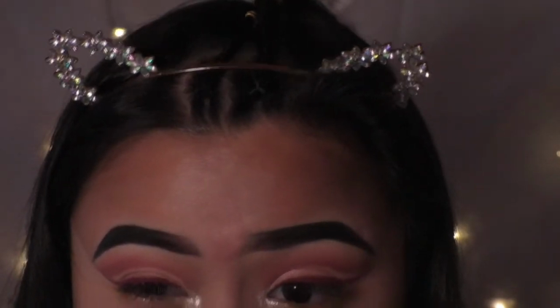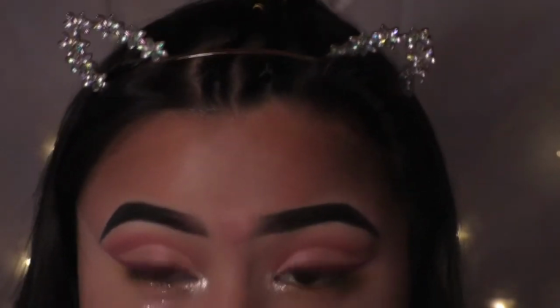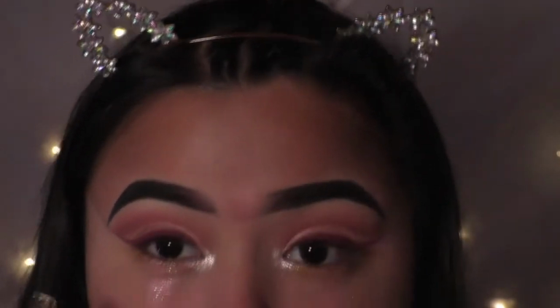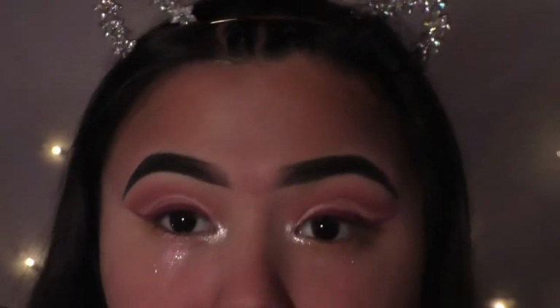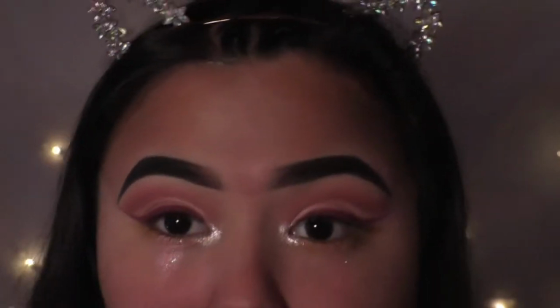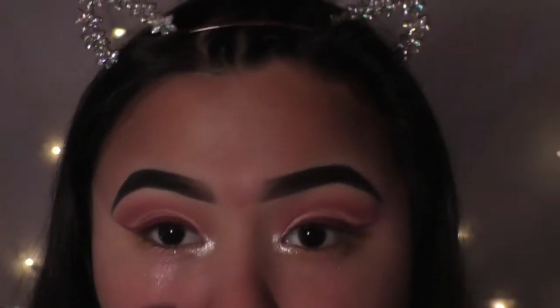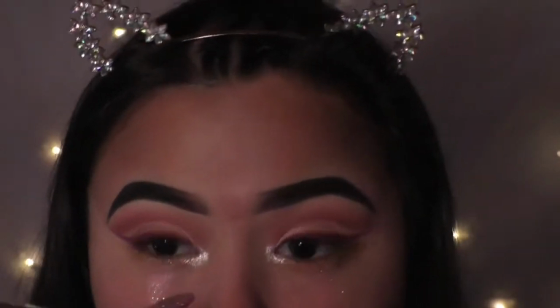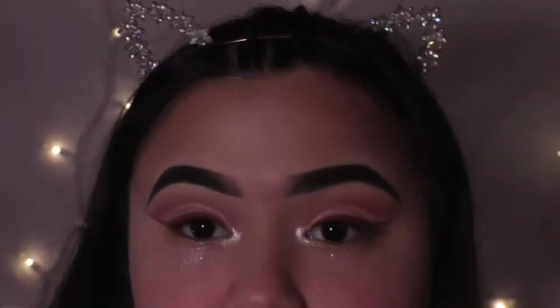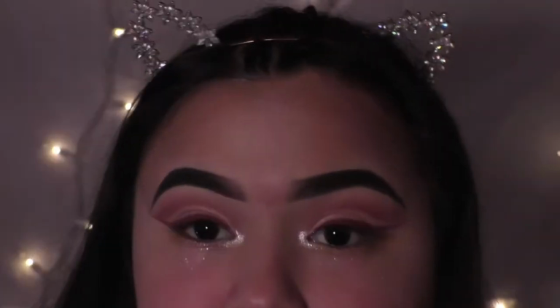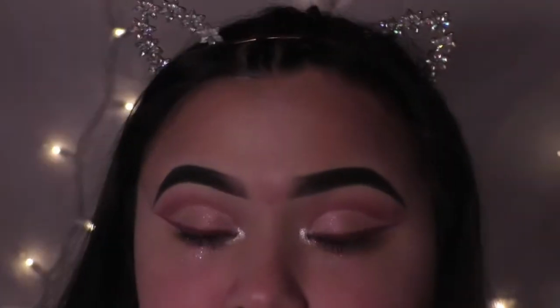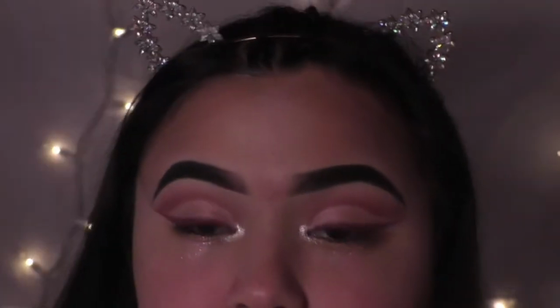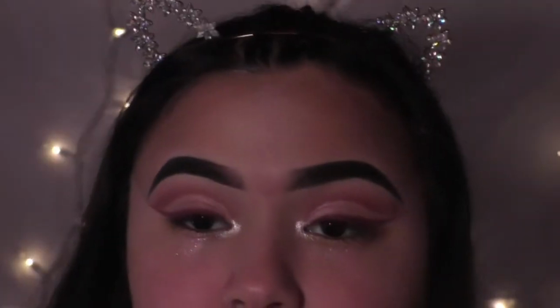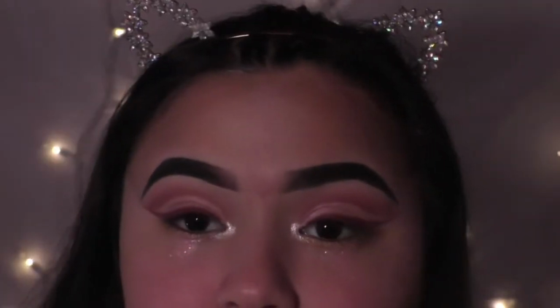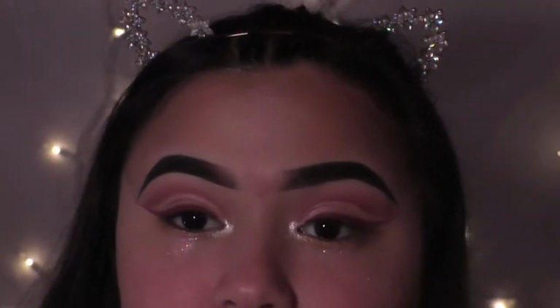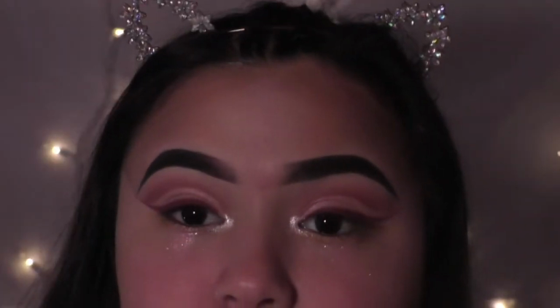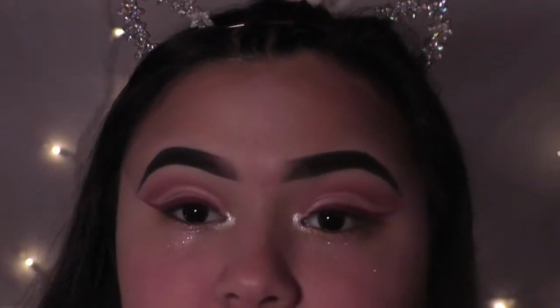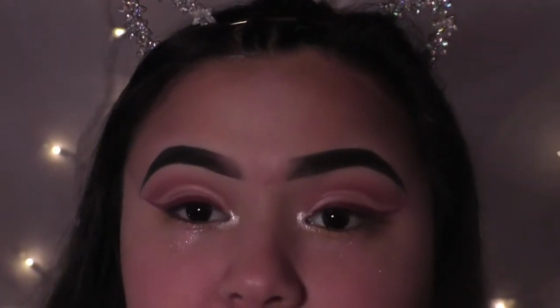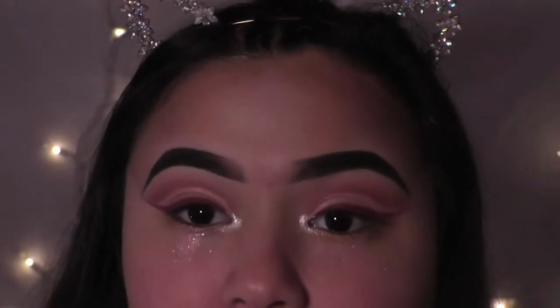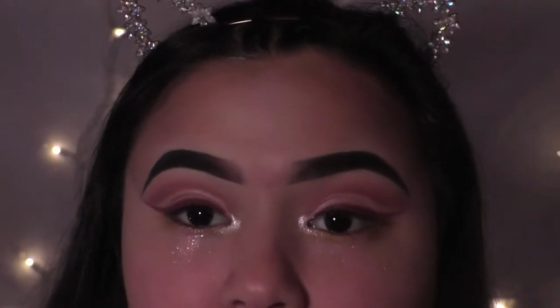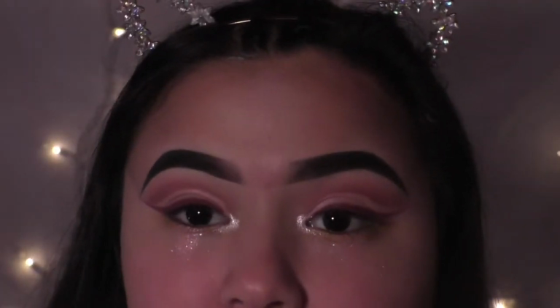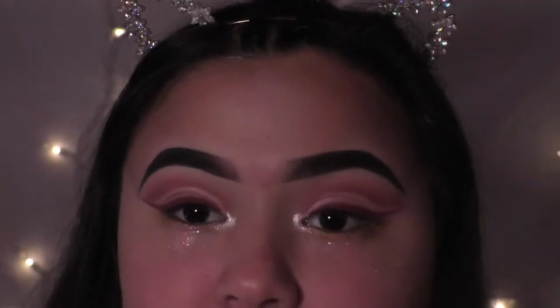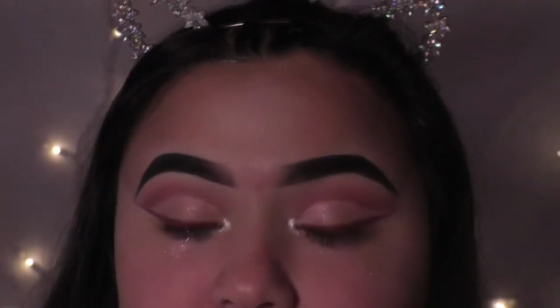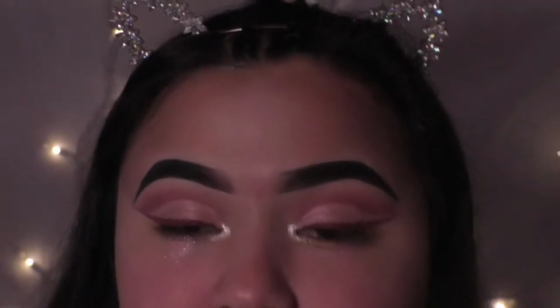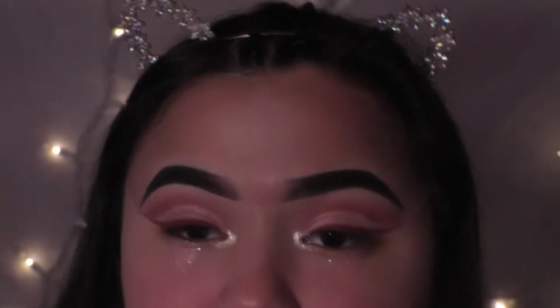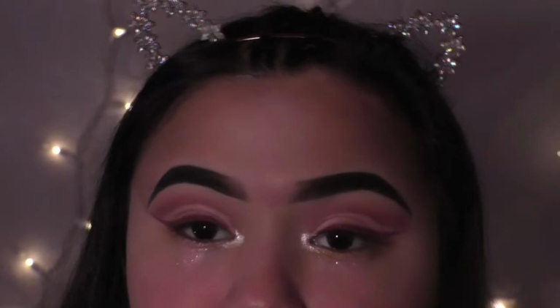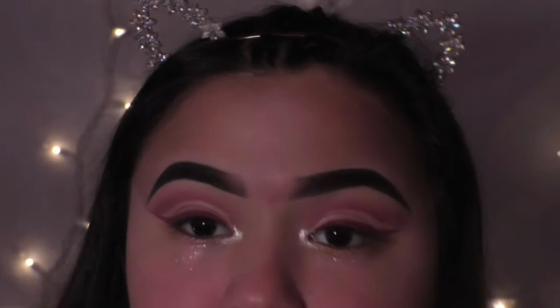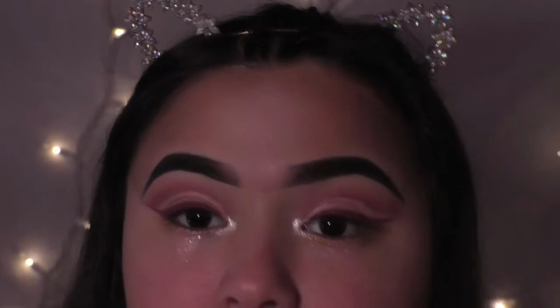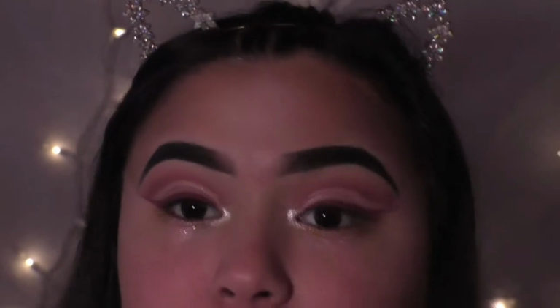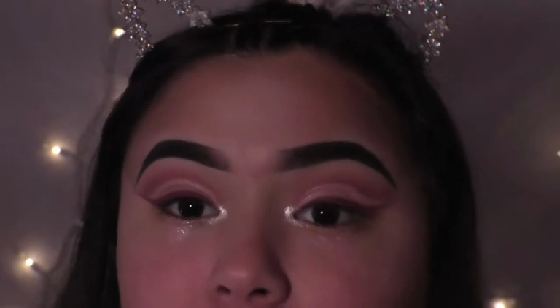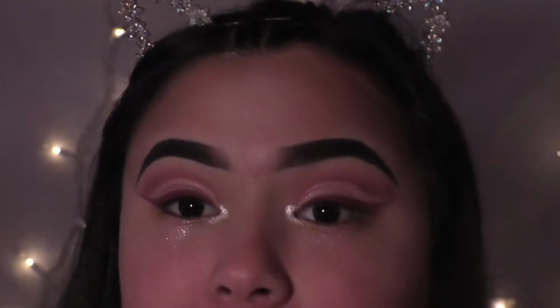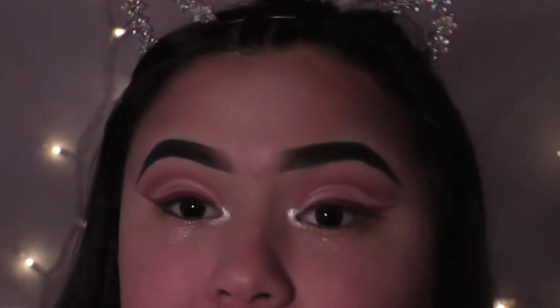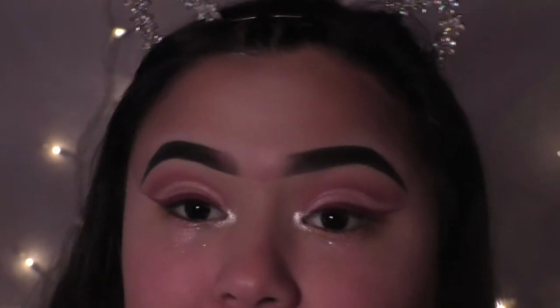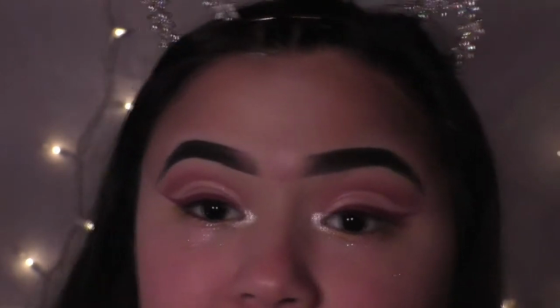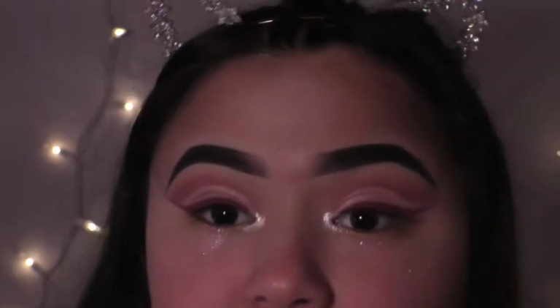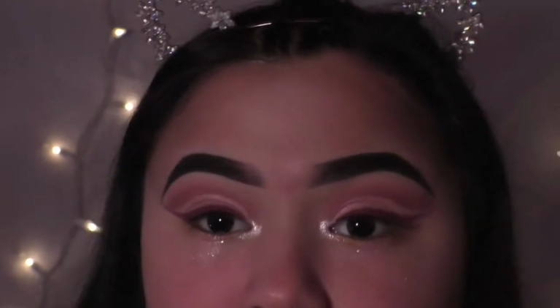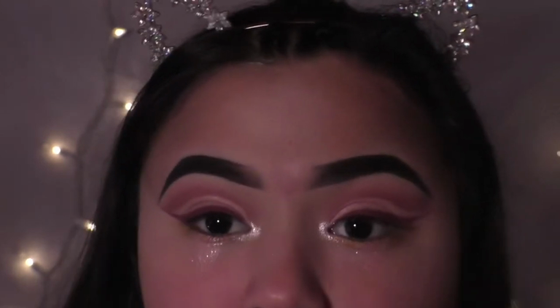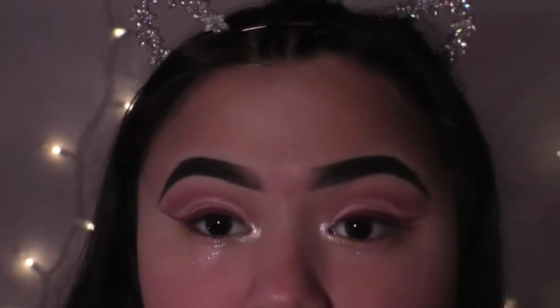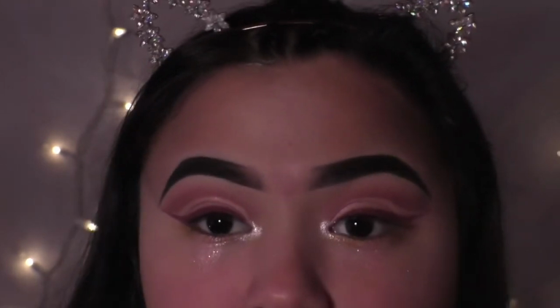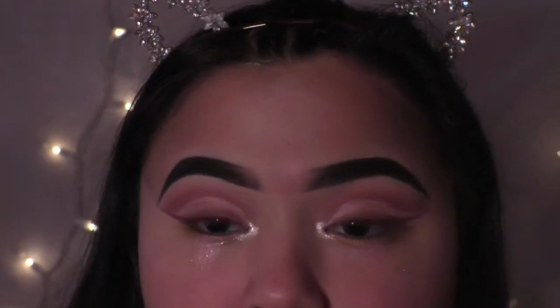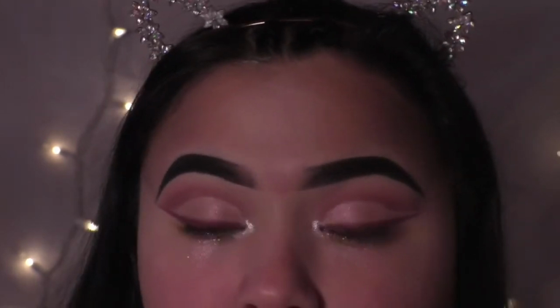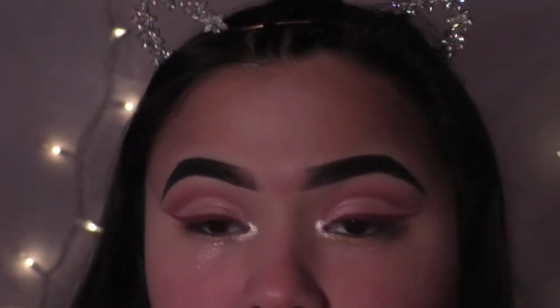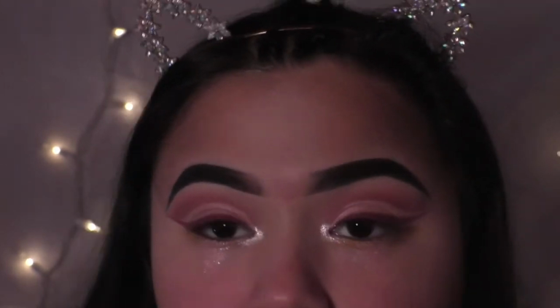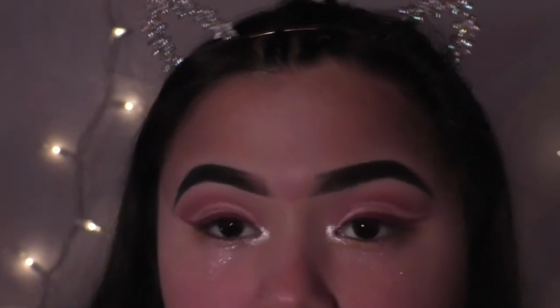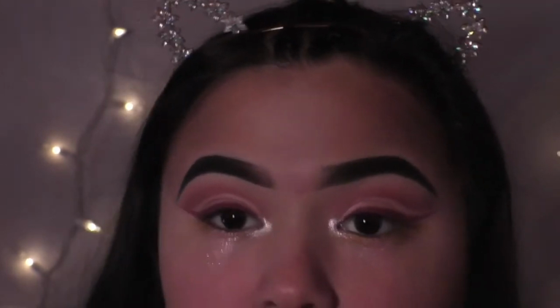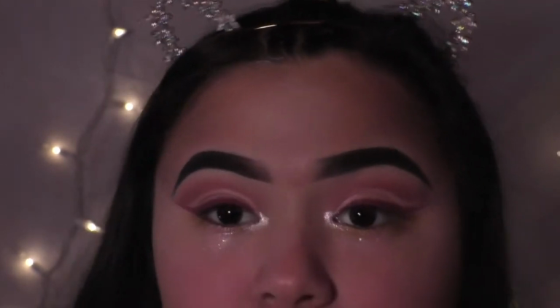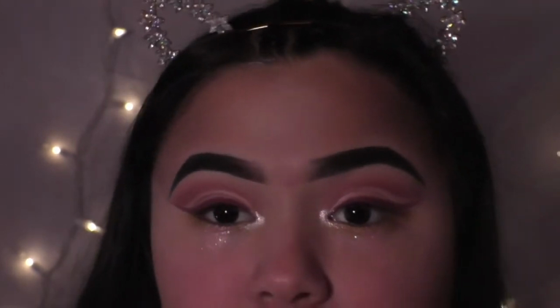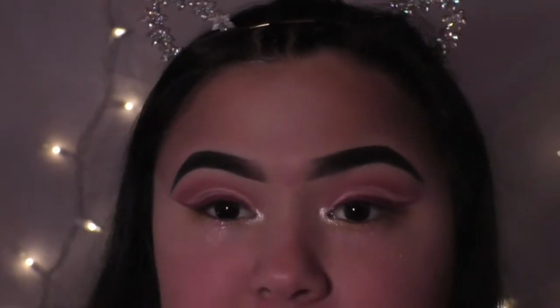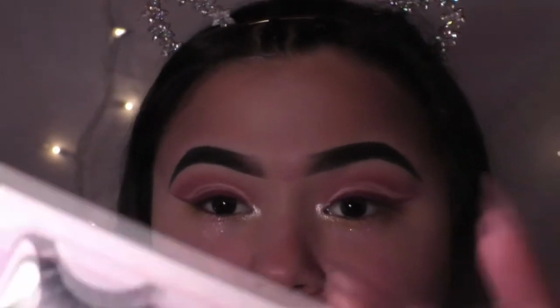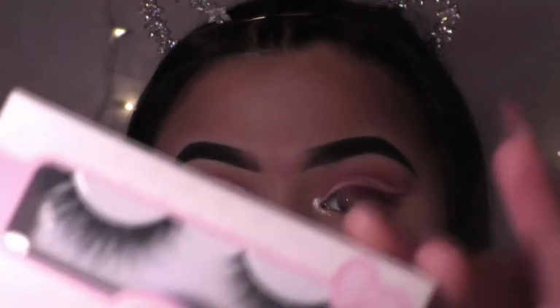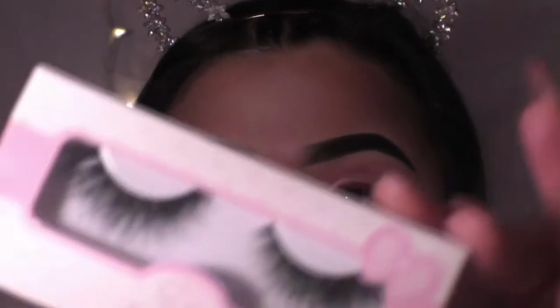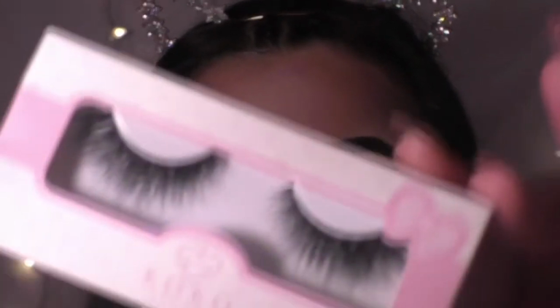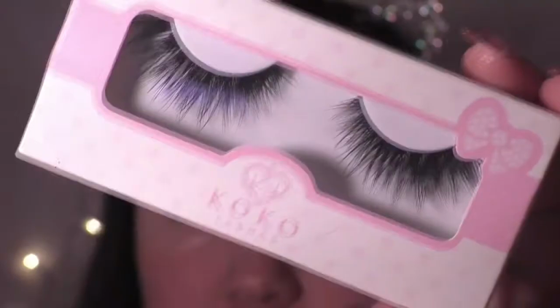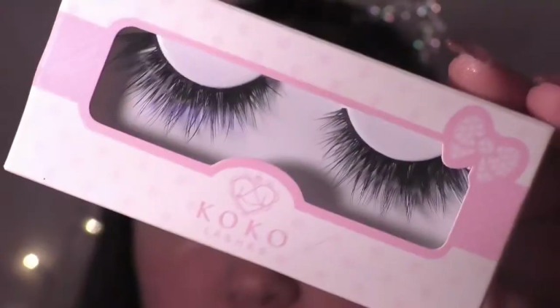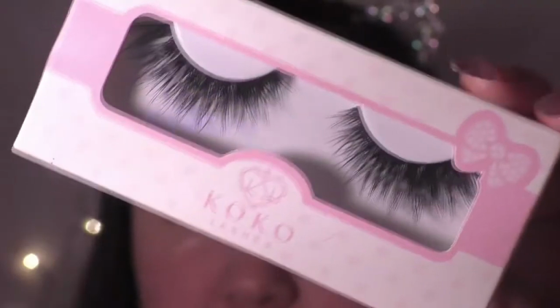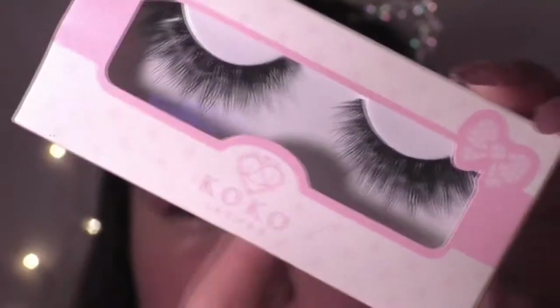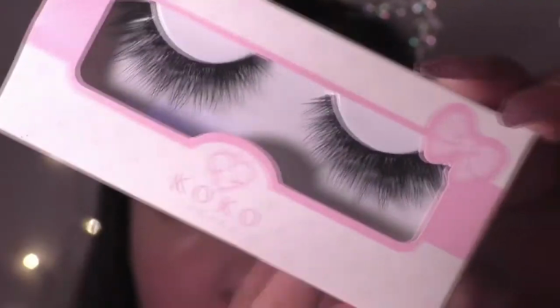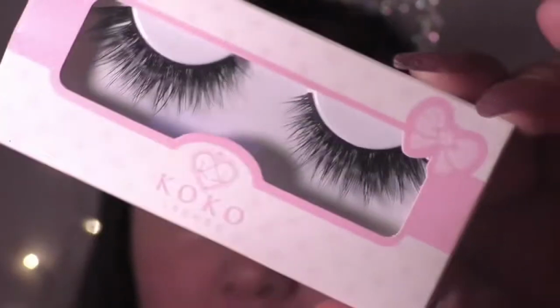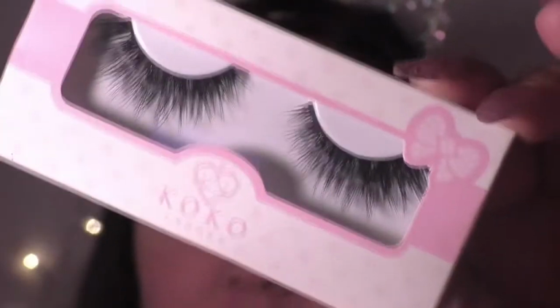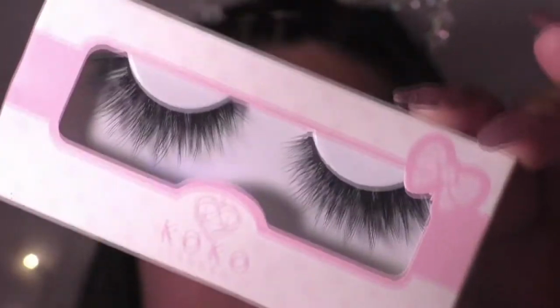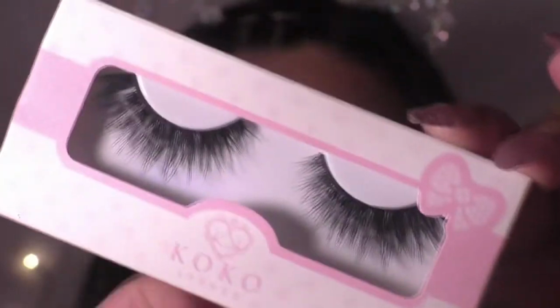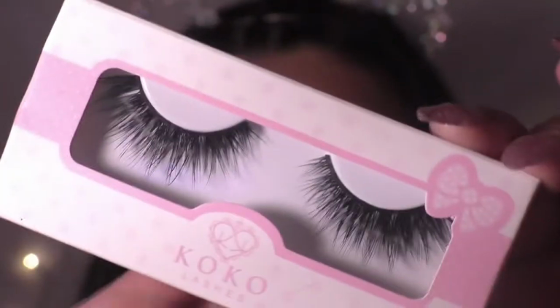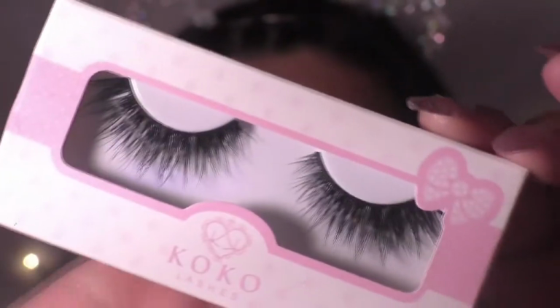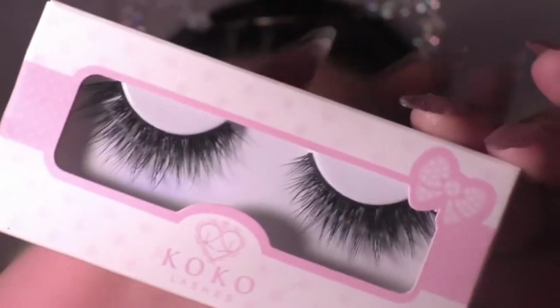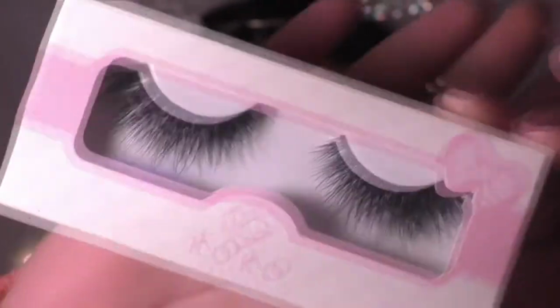The last thing I'm going to do with the eyes is put my lashes on. I'm going to be taking Goddess by Coco.